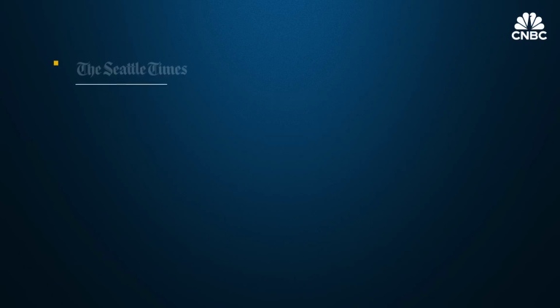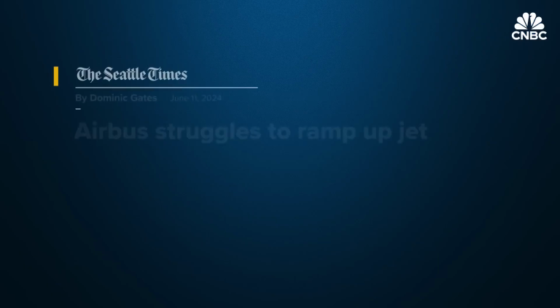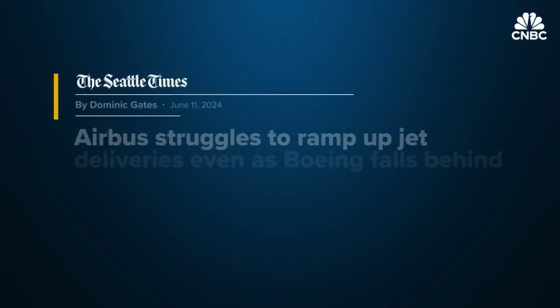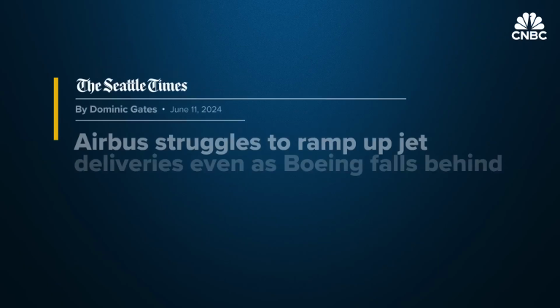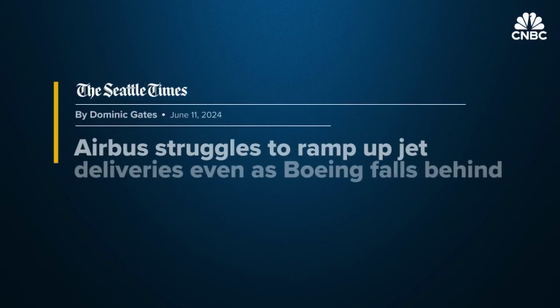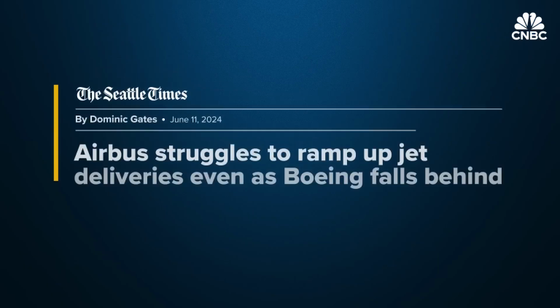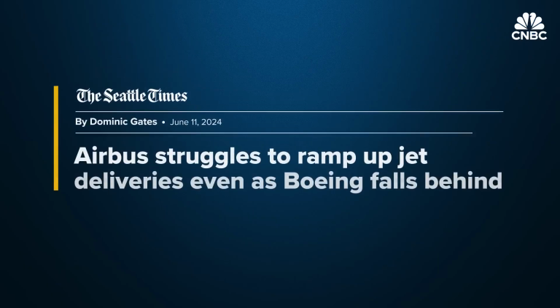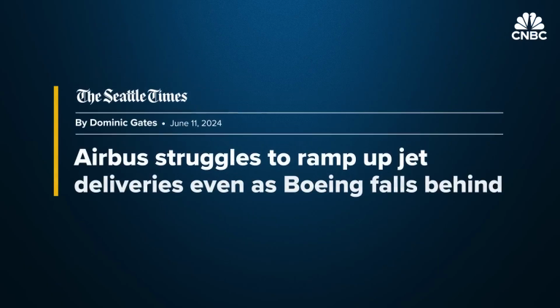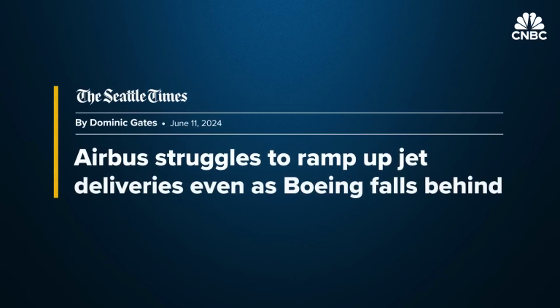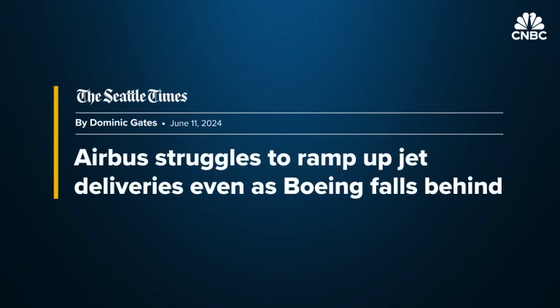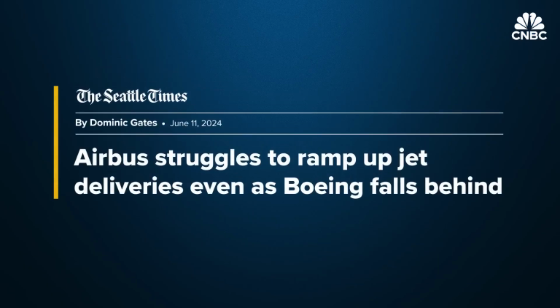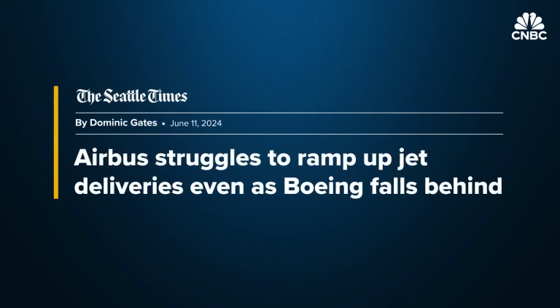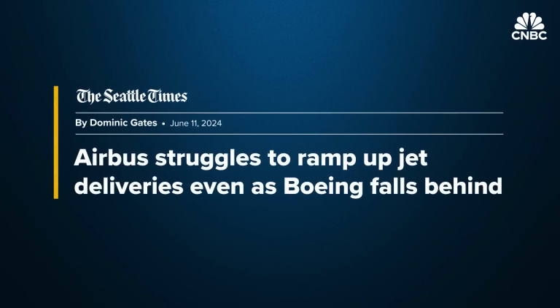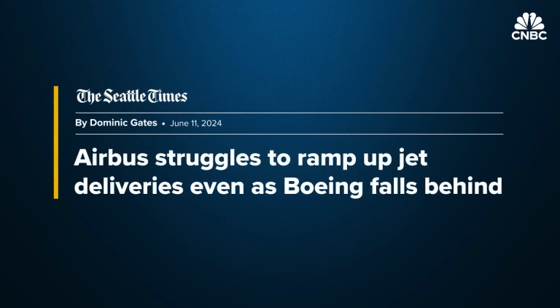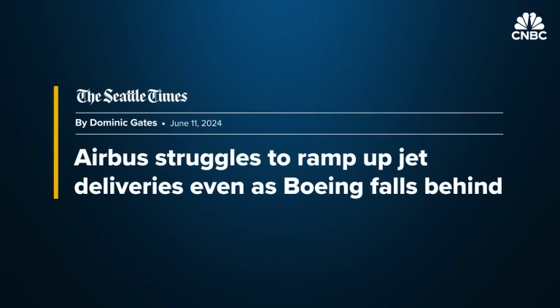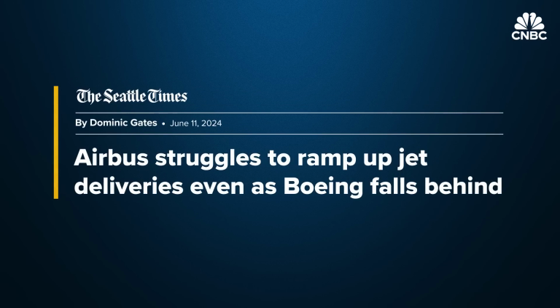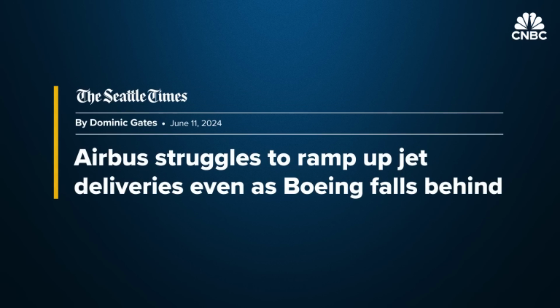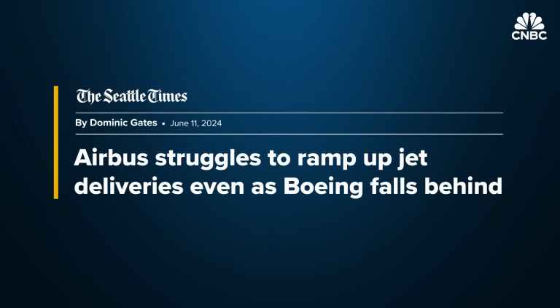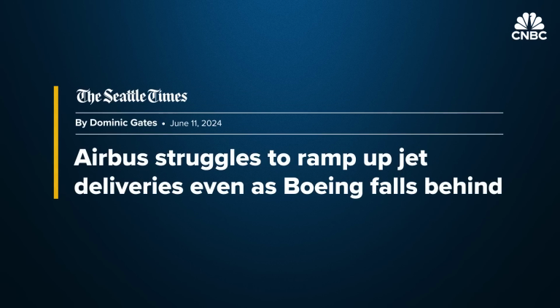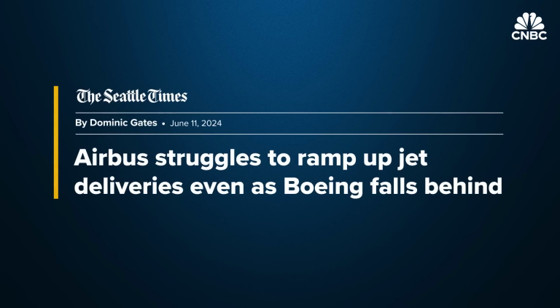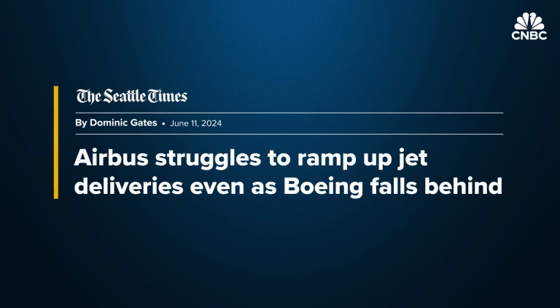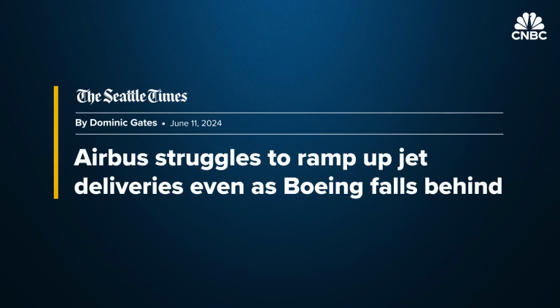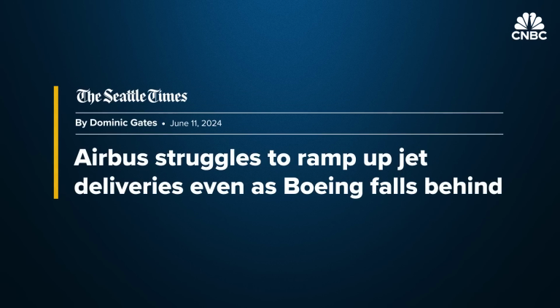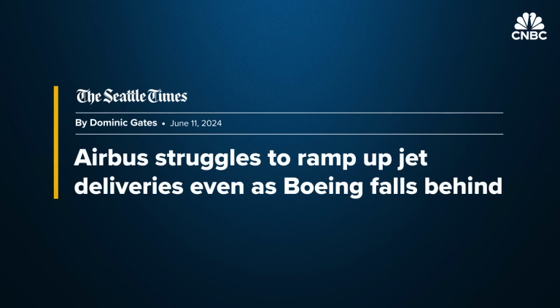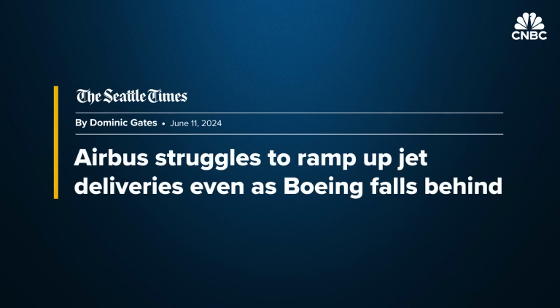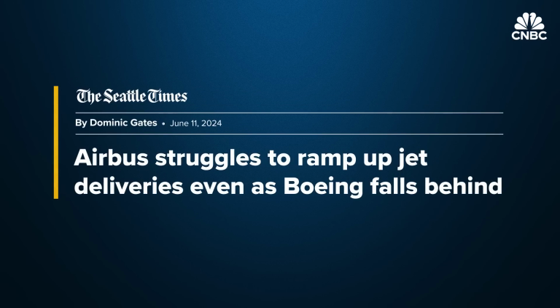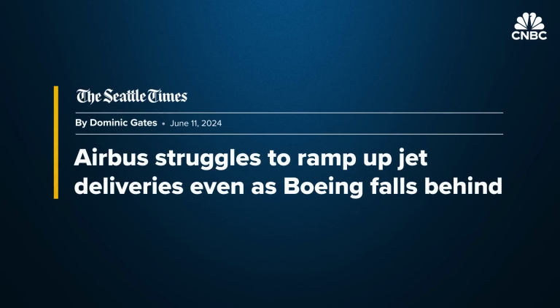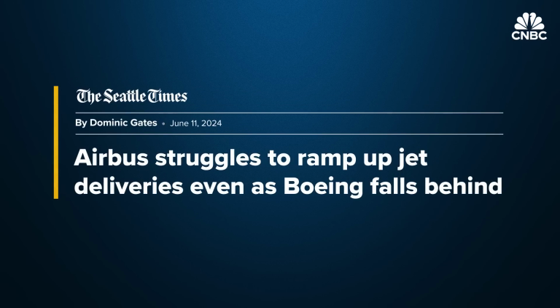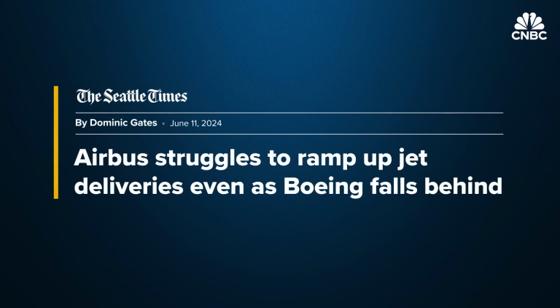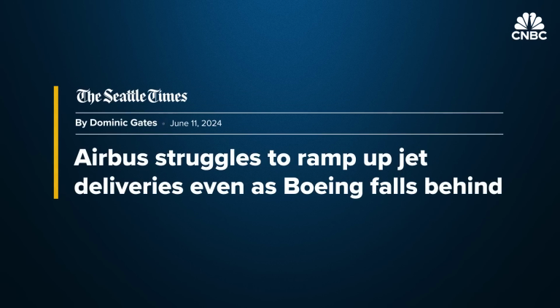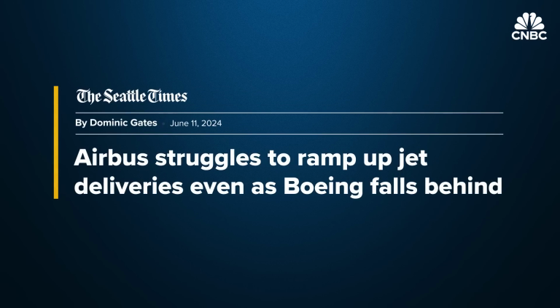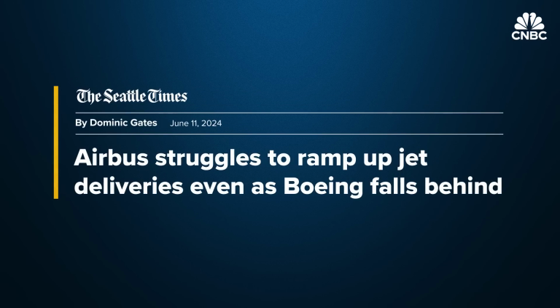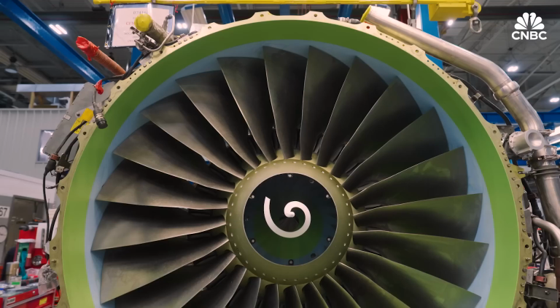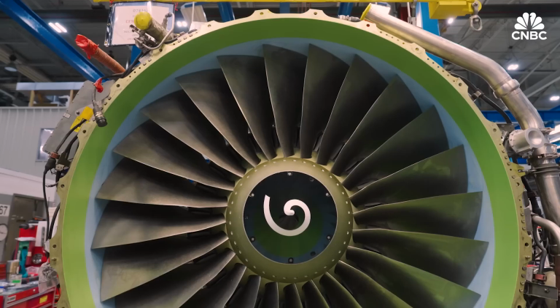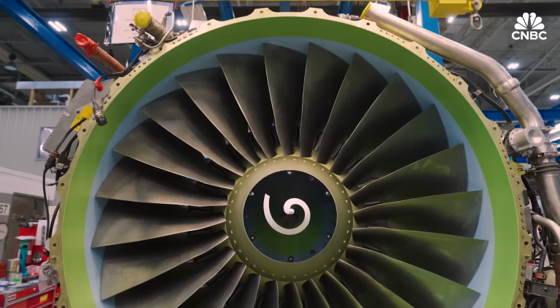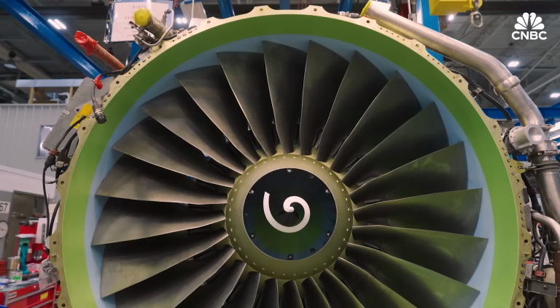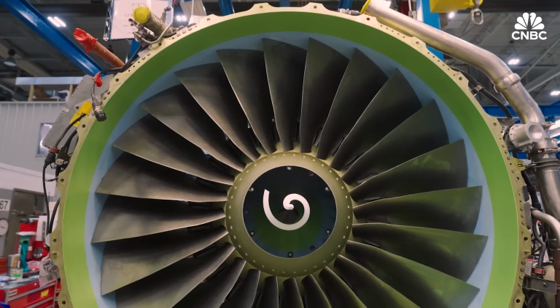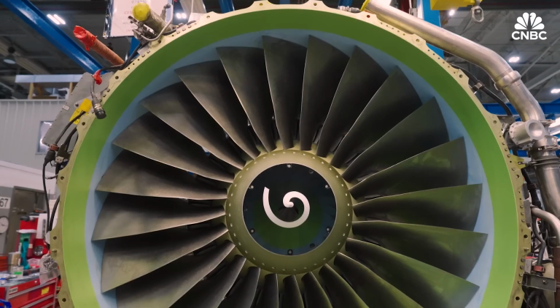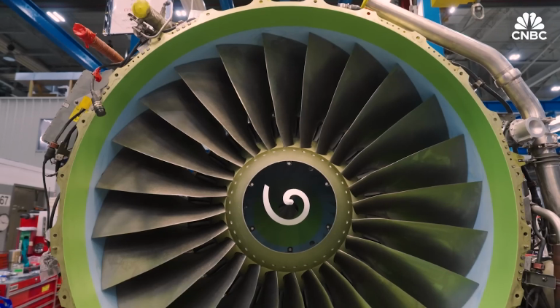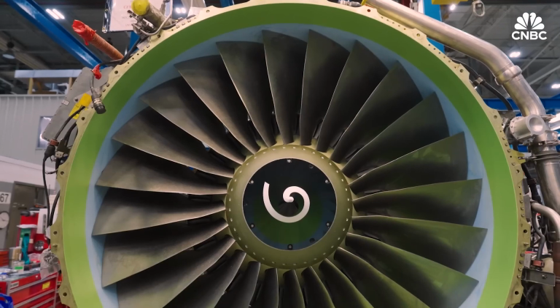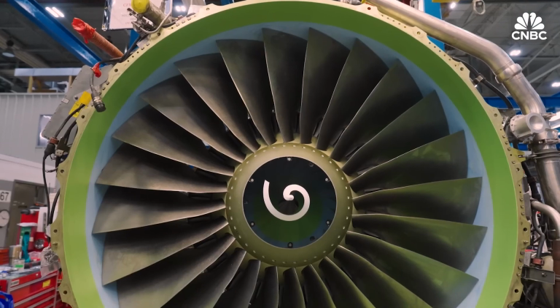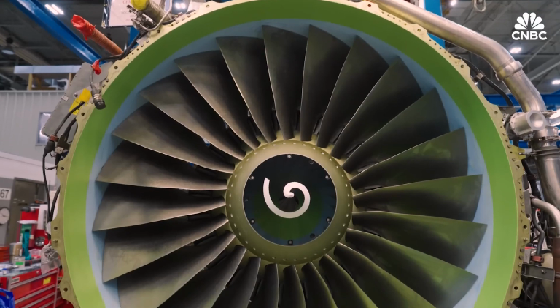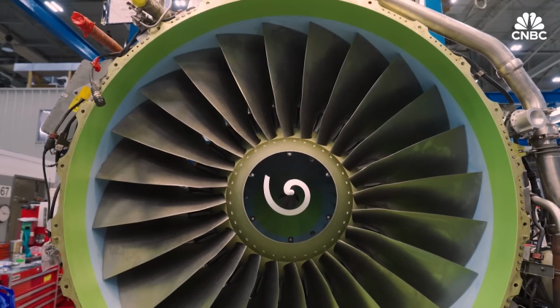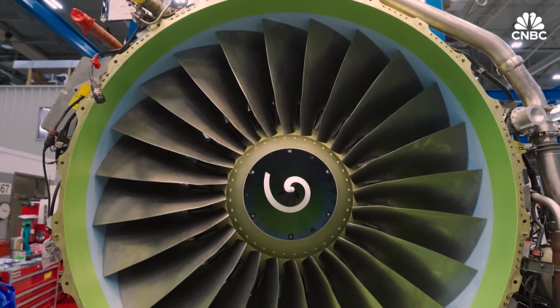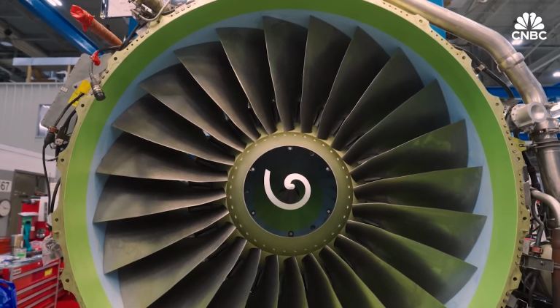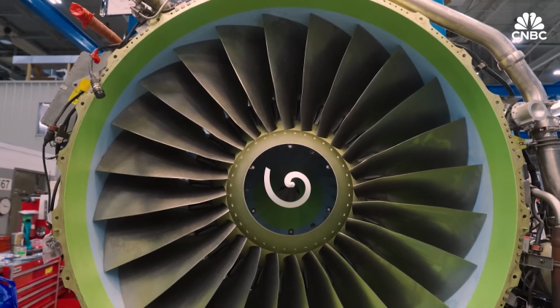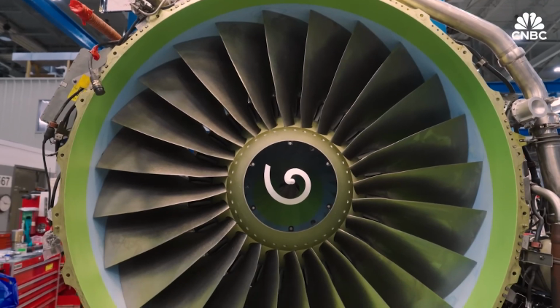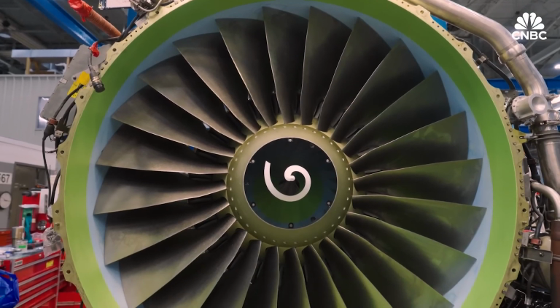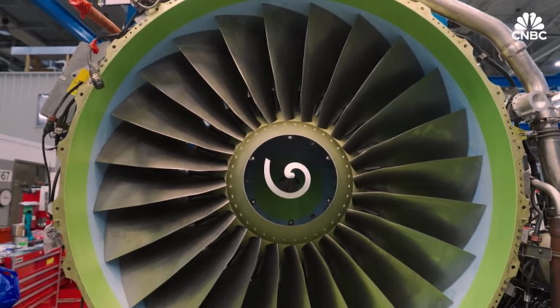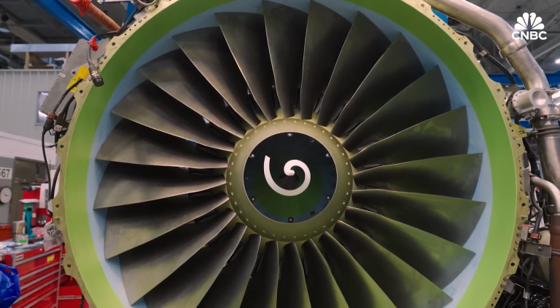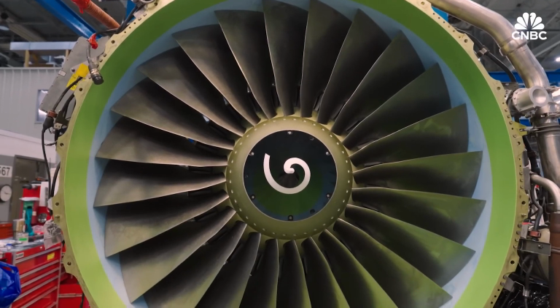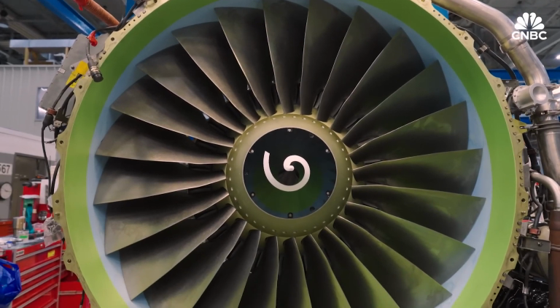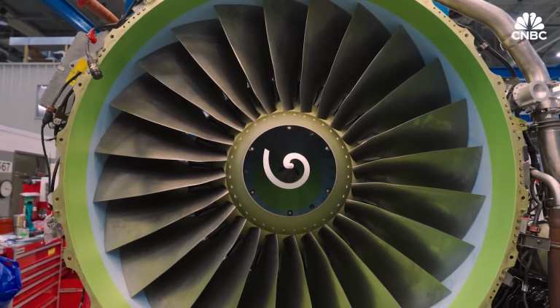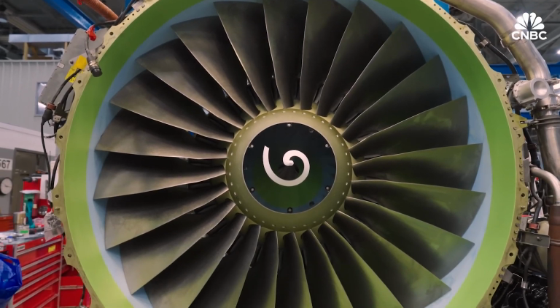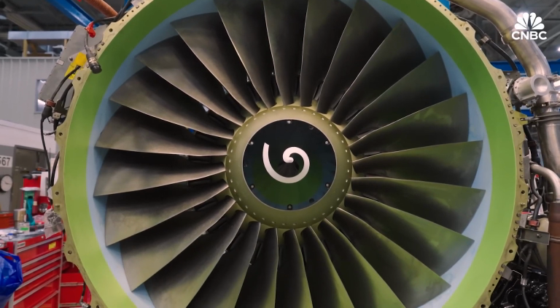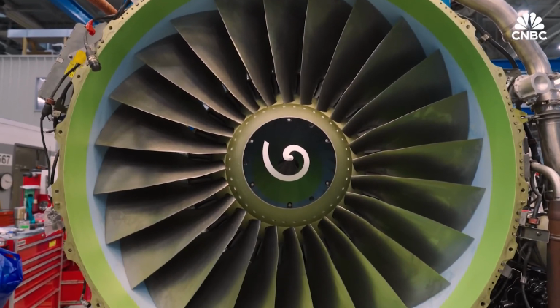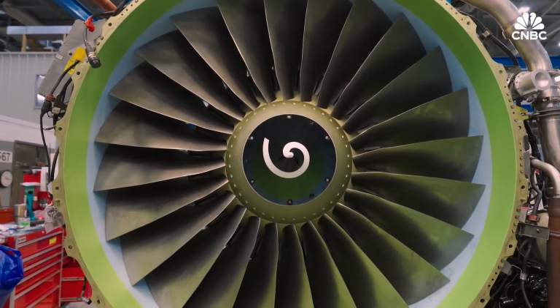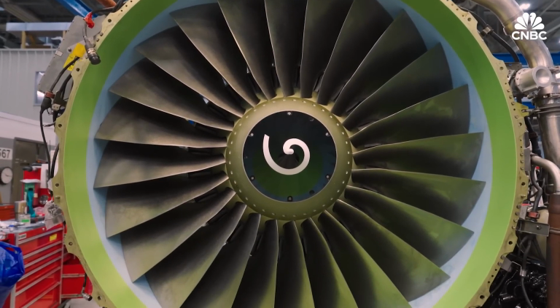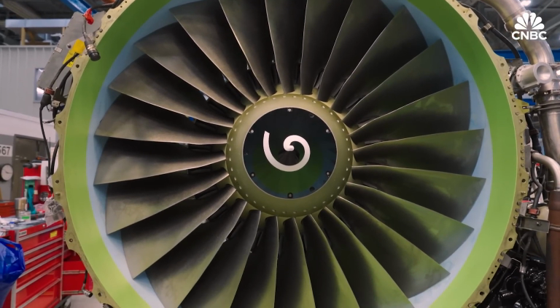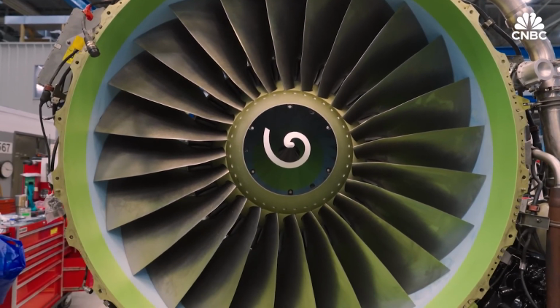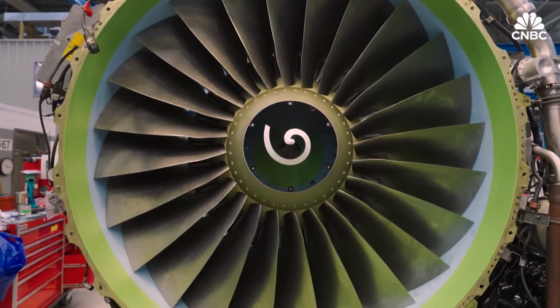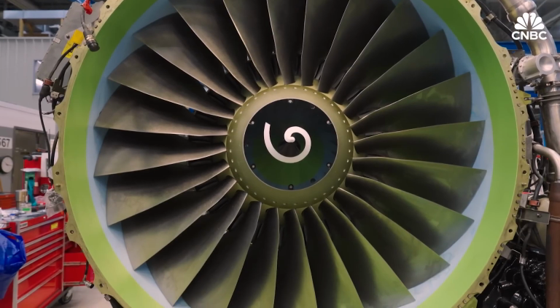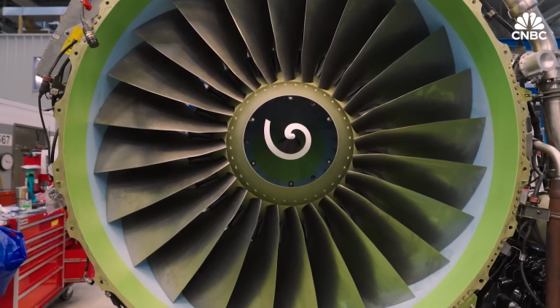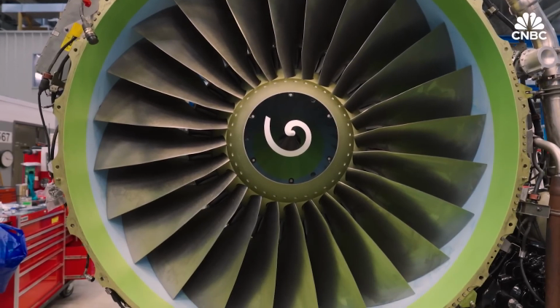Airbus and Boeing especially are behind on aircraft deliveries, so the pressure to fly older equipment is expected for years to come.